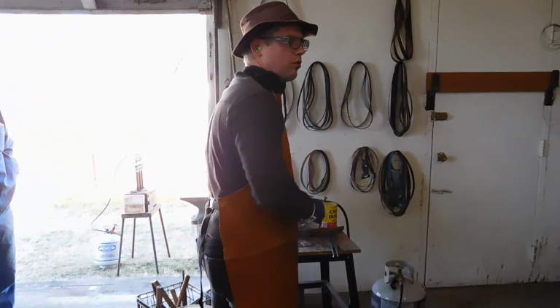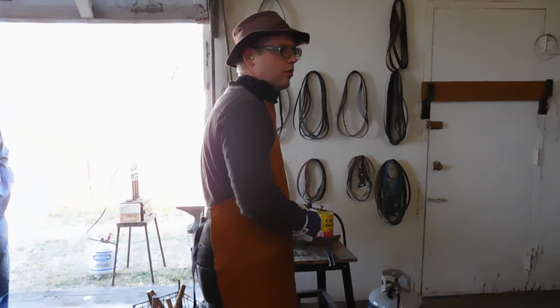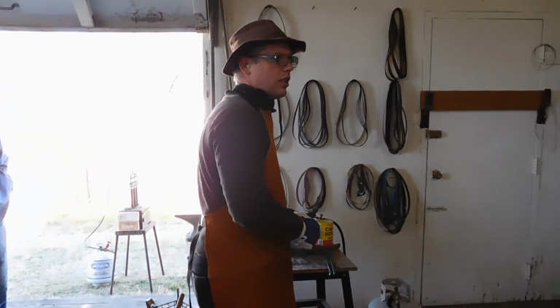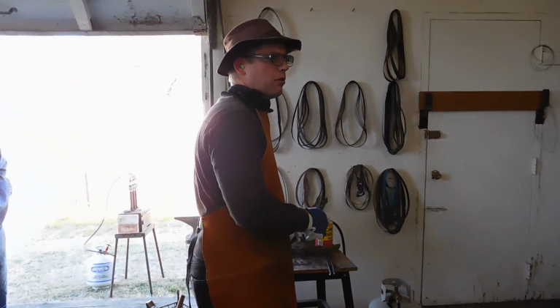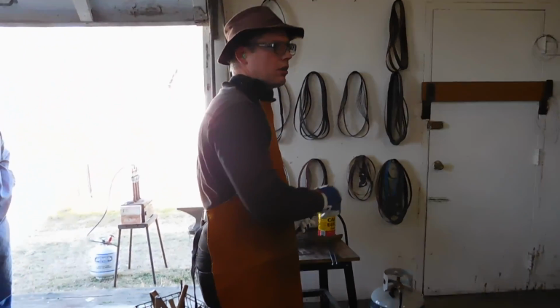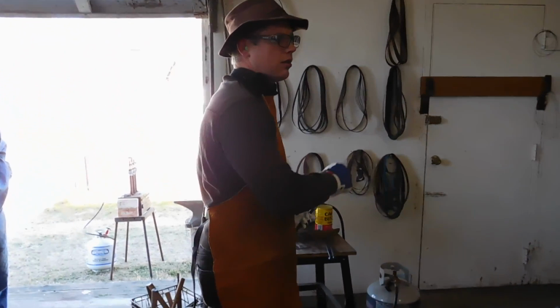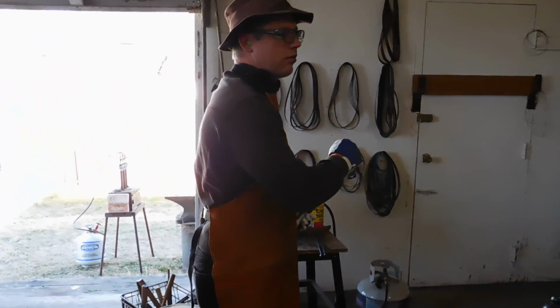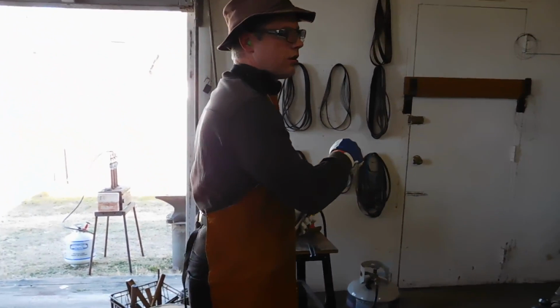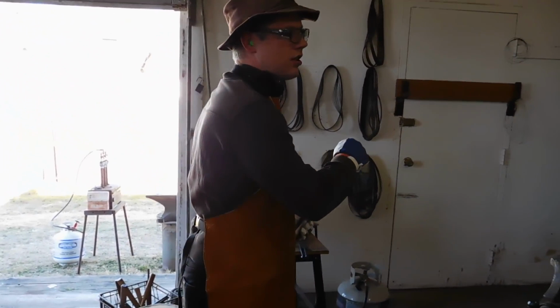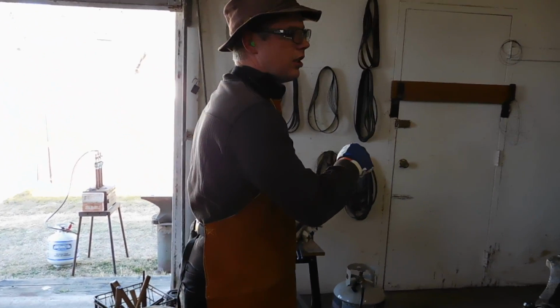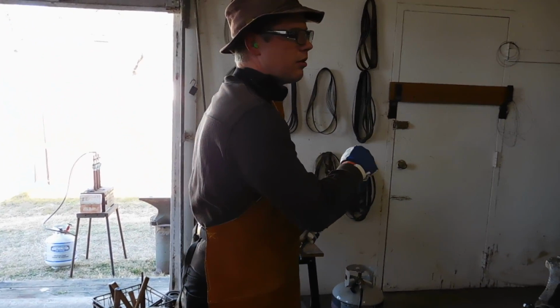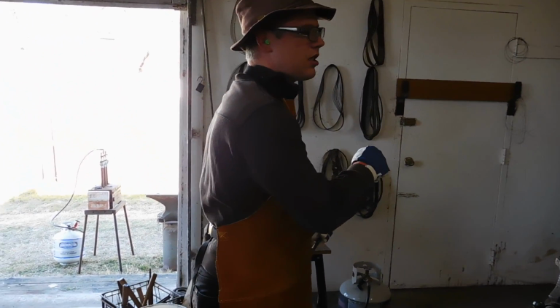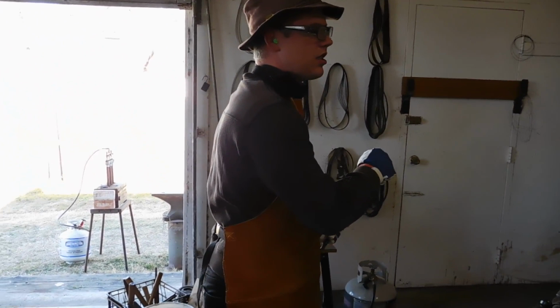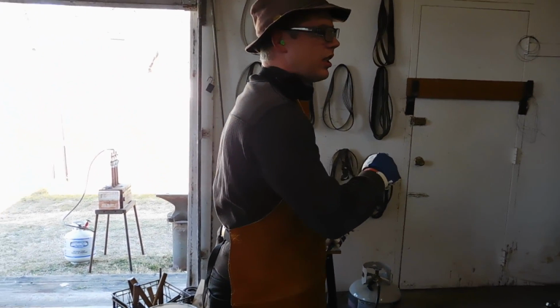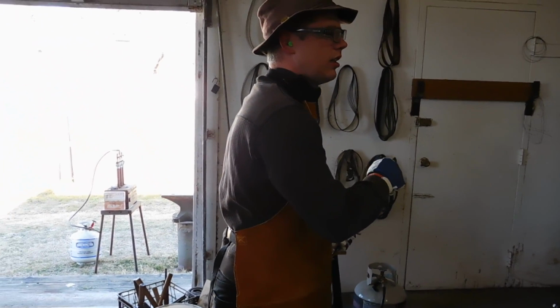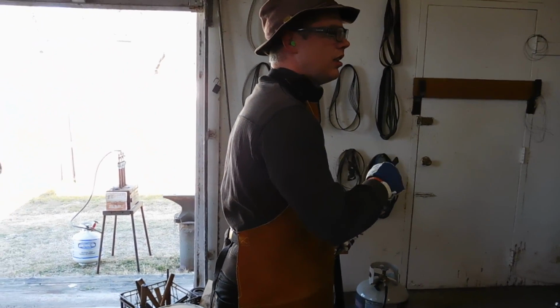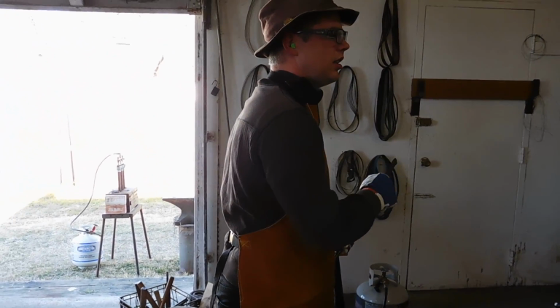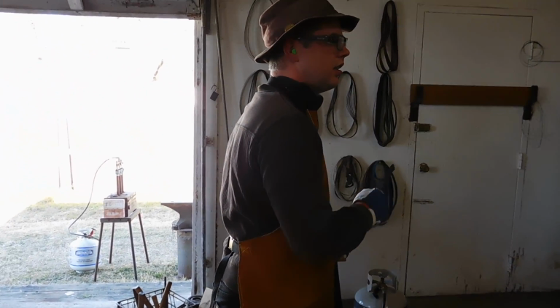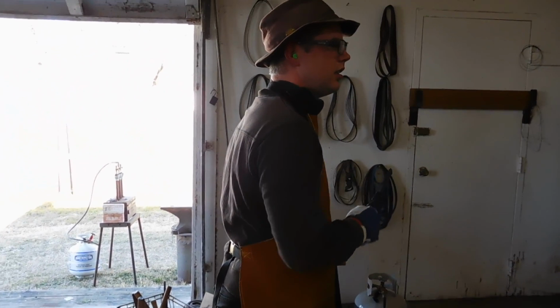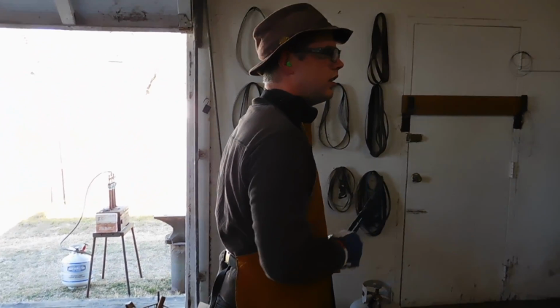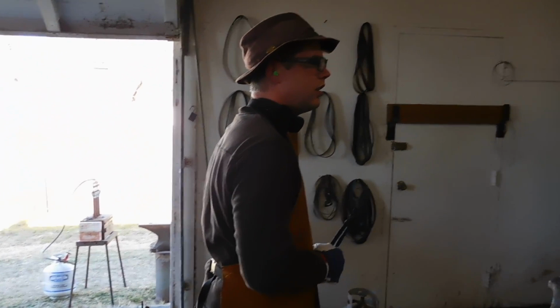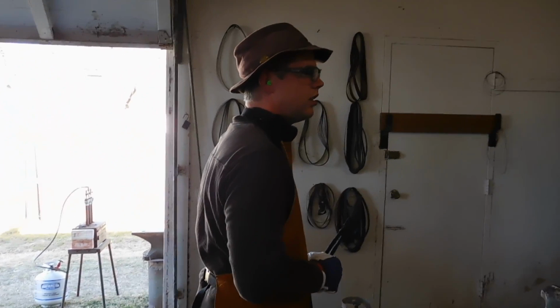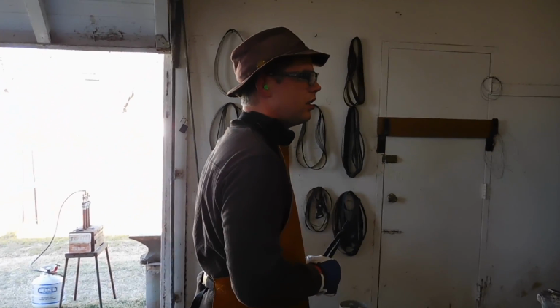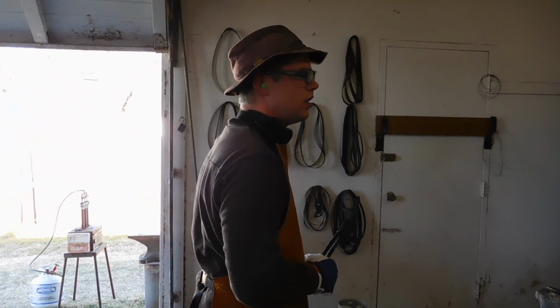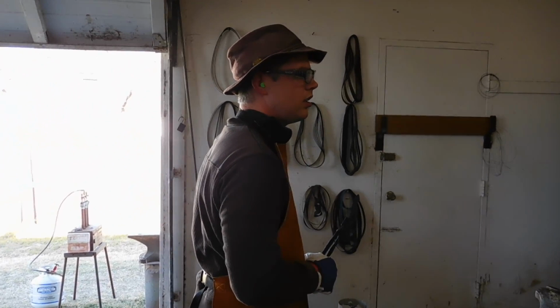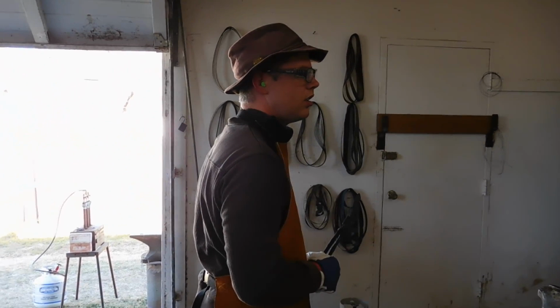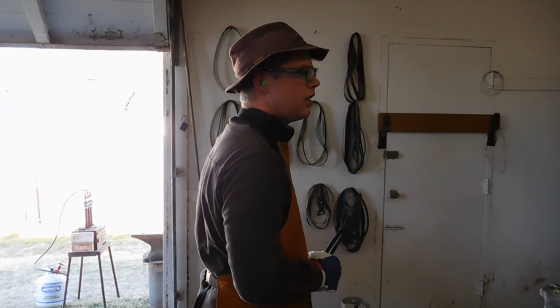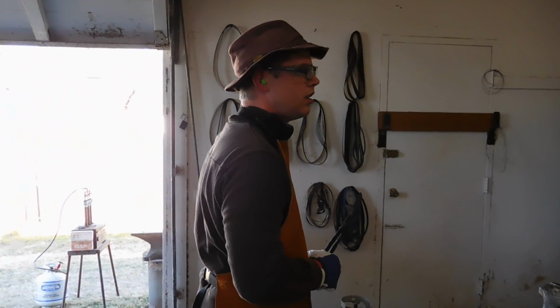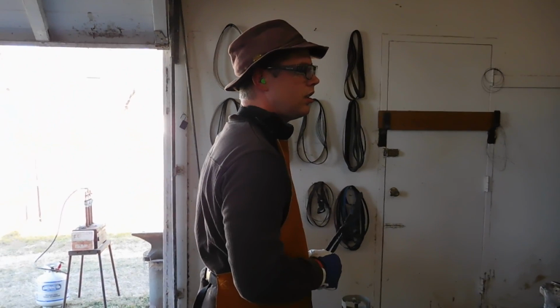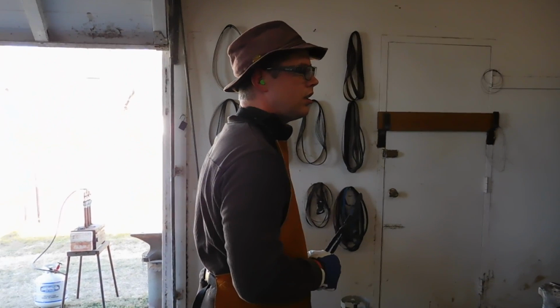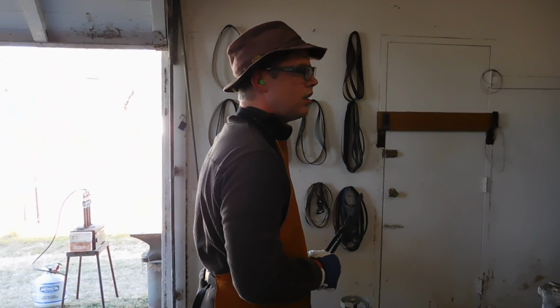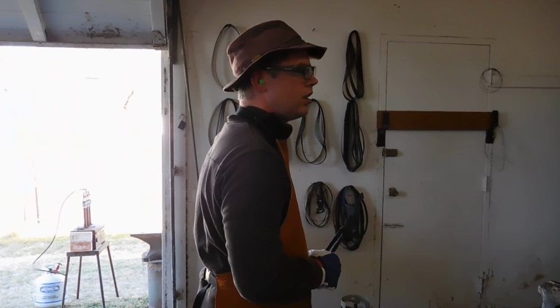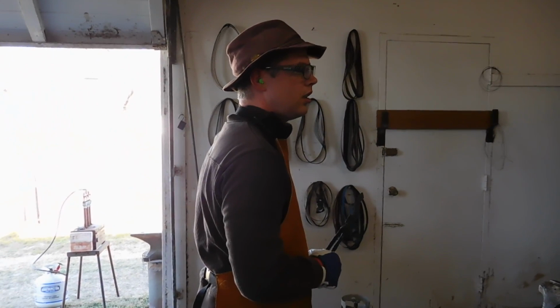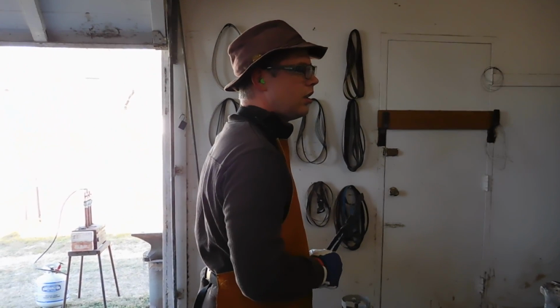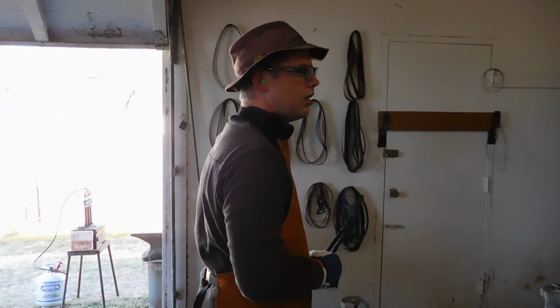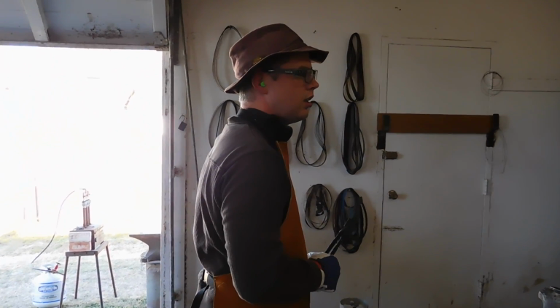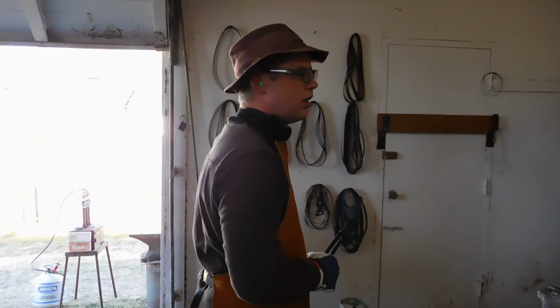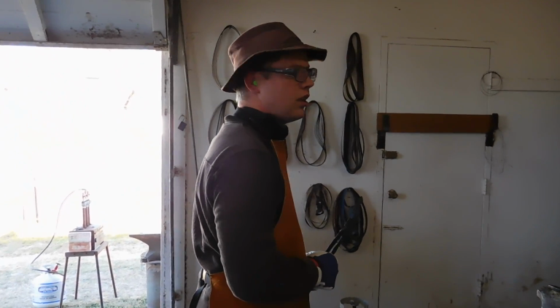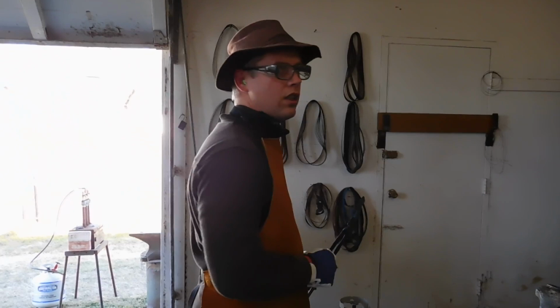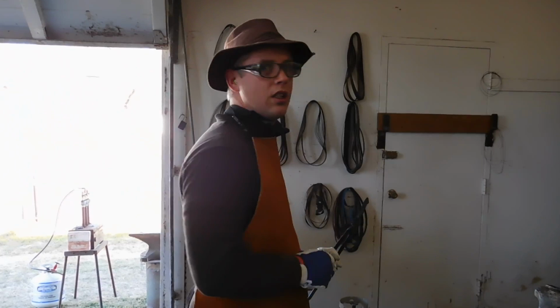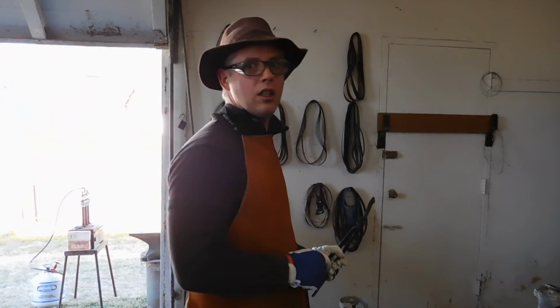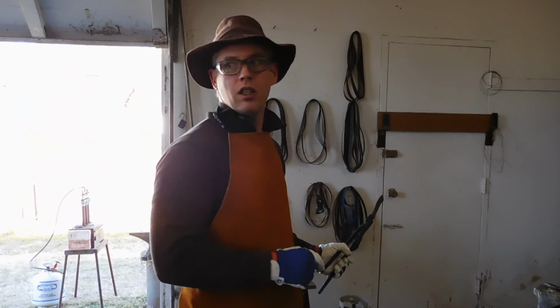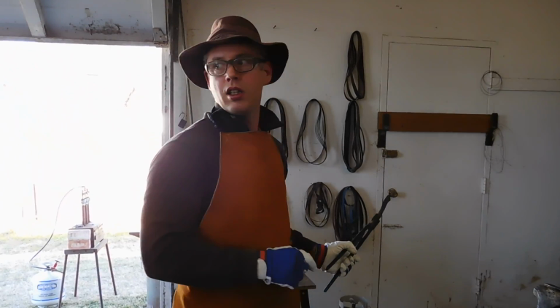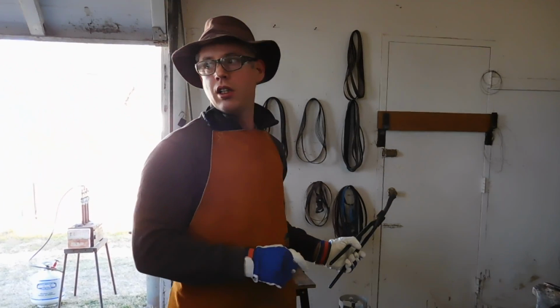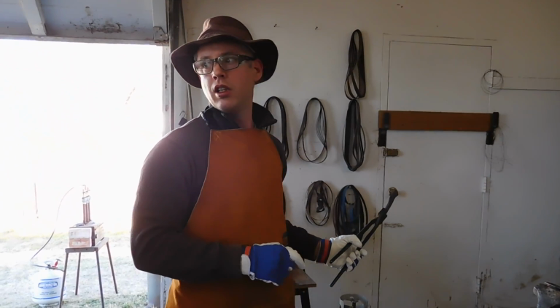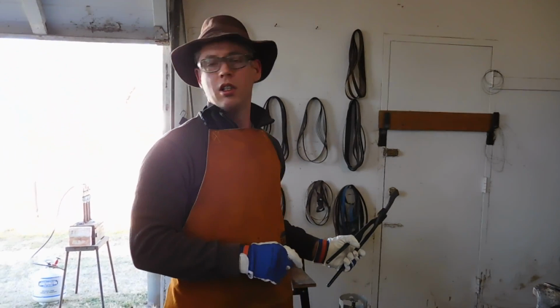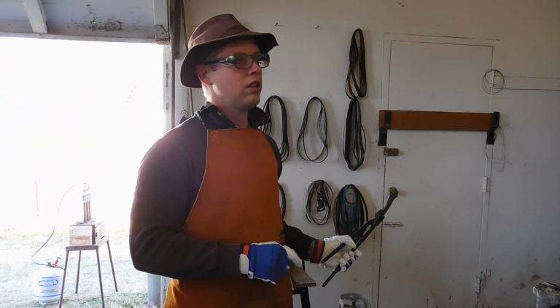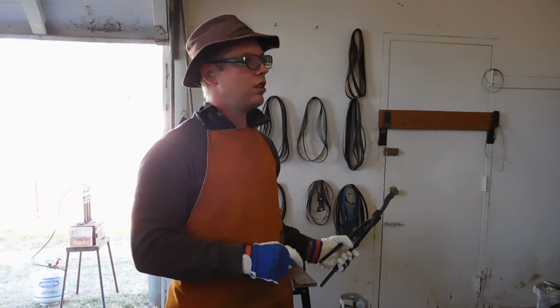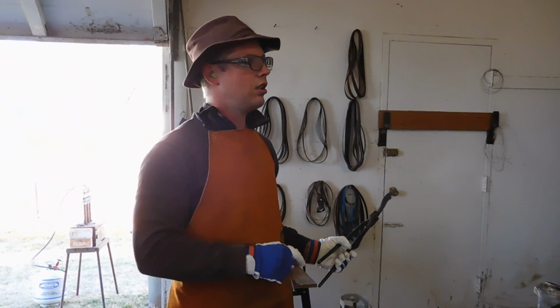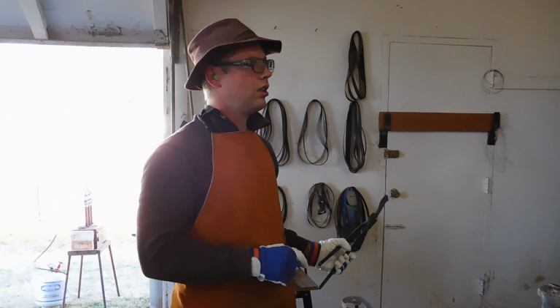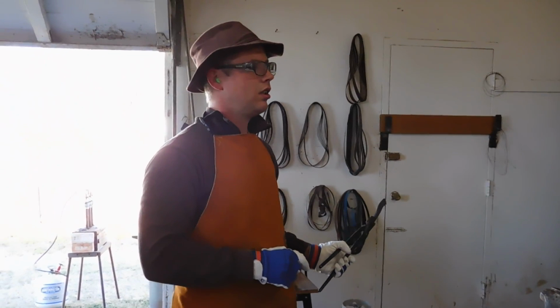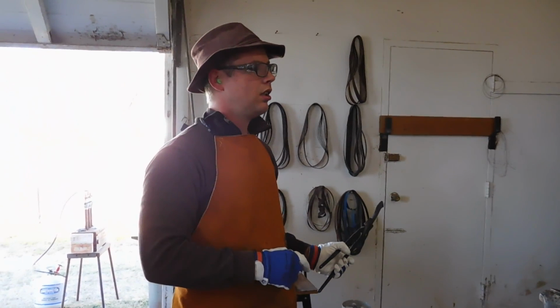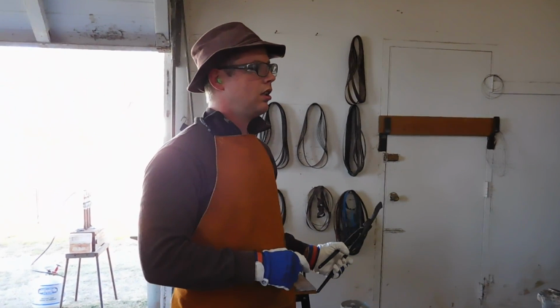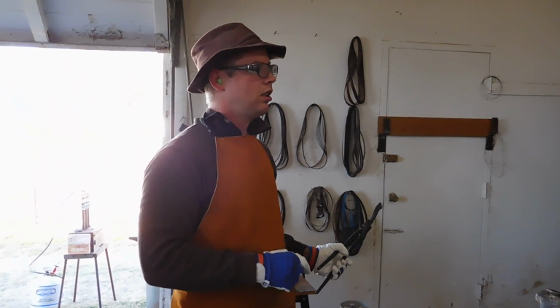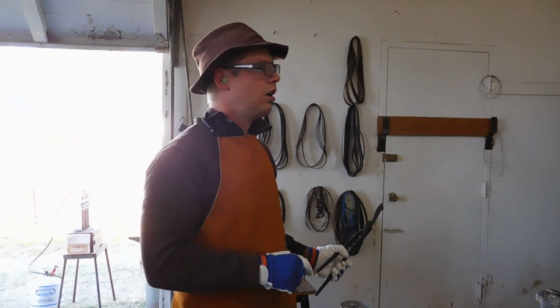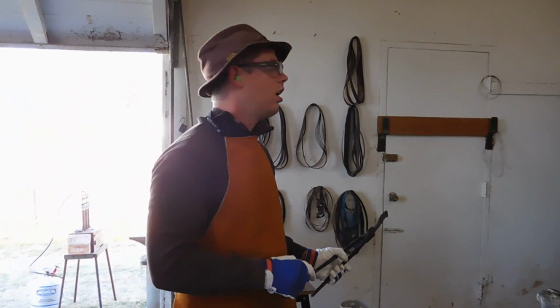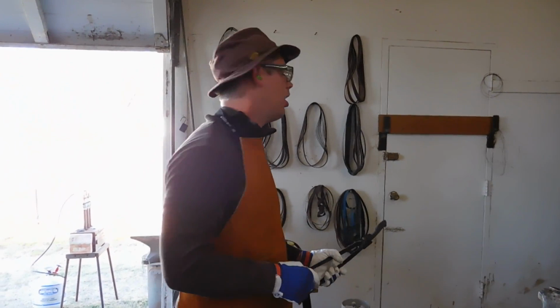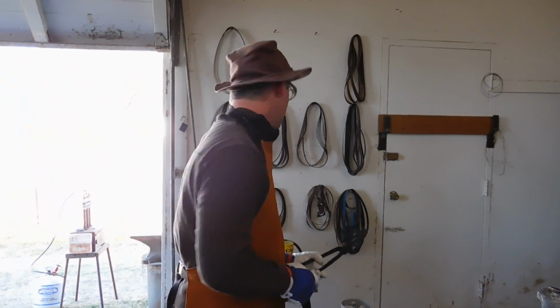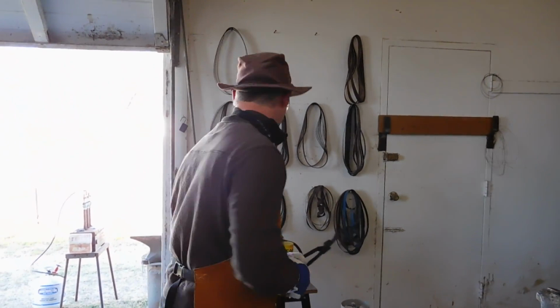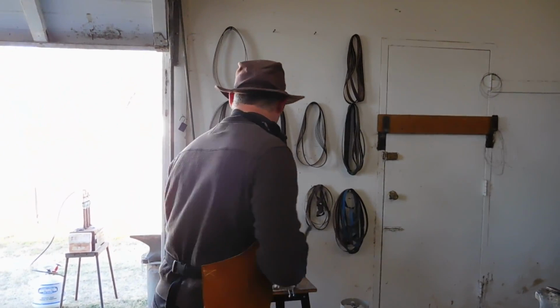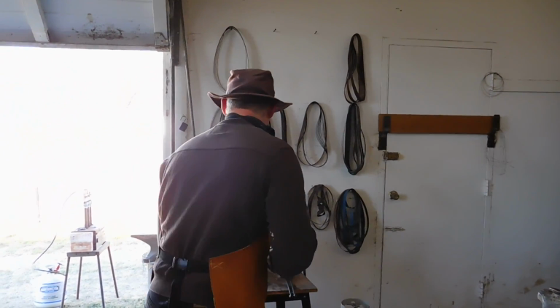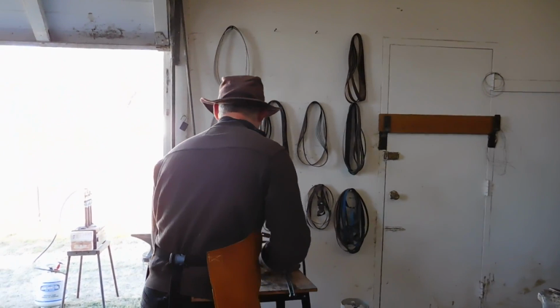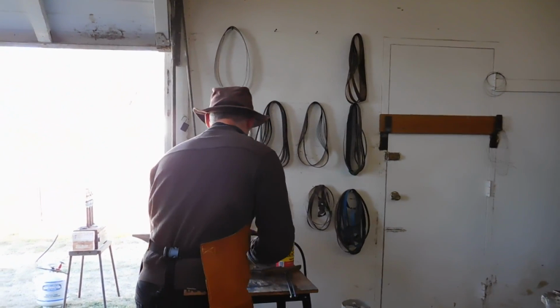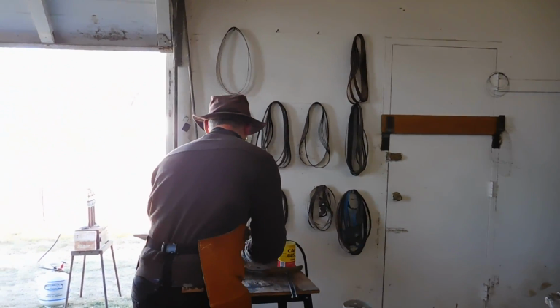Then what steel was this again? Fifteen and twenty and ten ninety-five. Yeah, I think that's what it is.